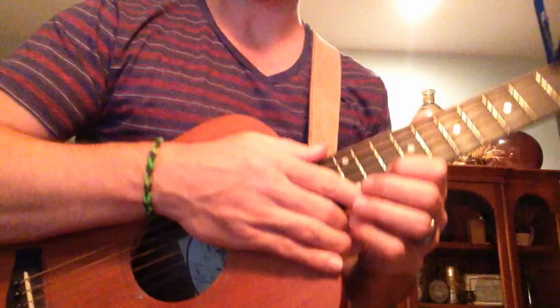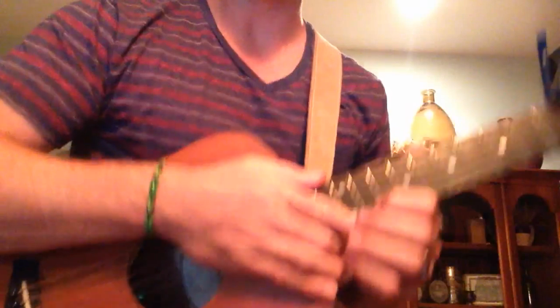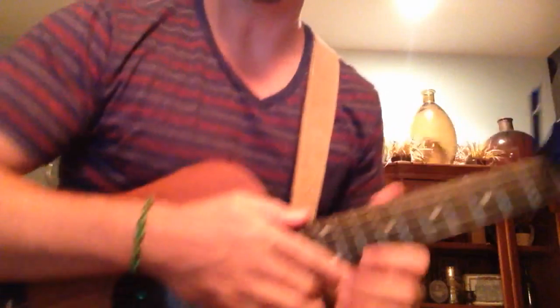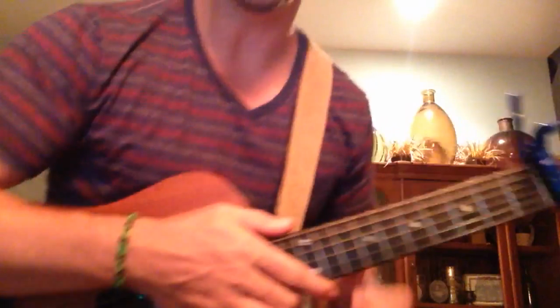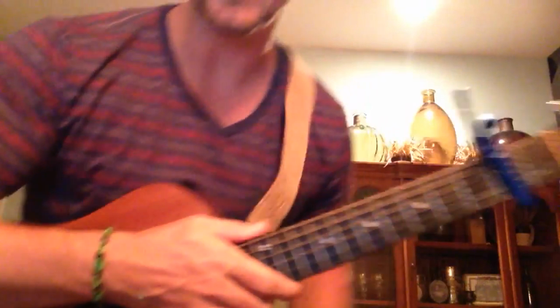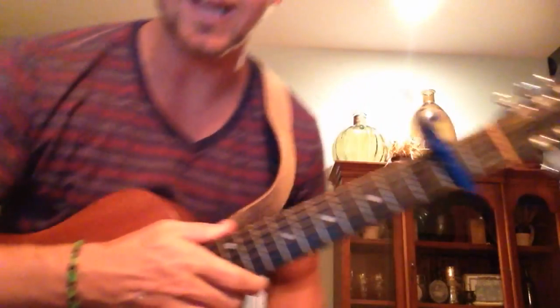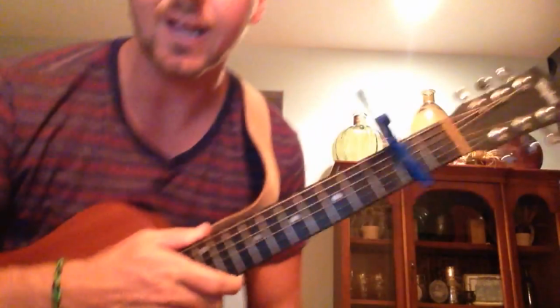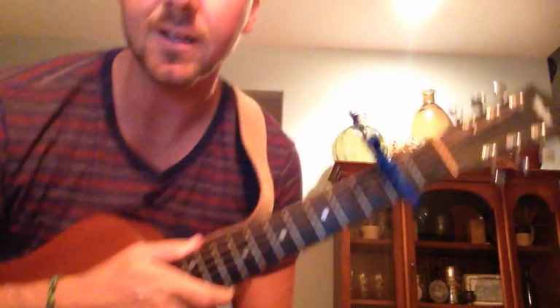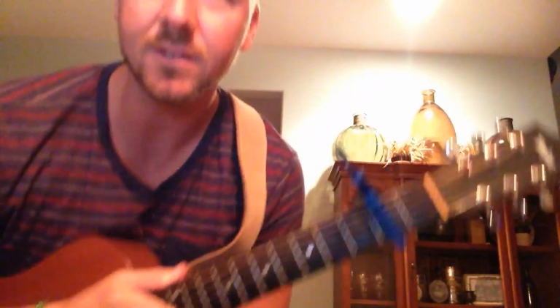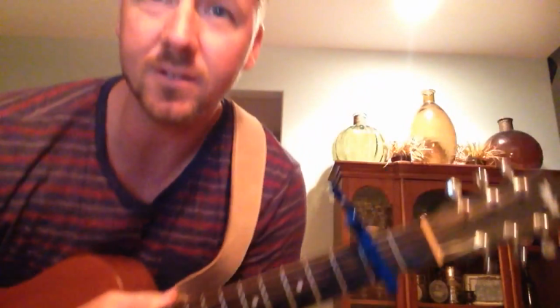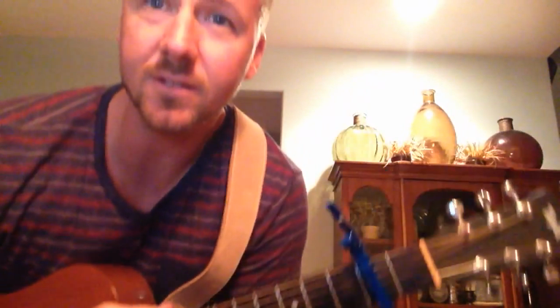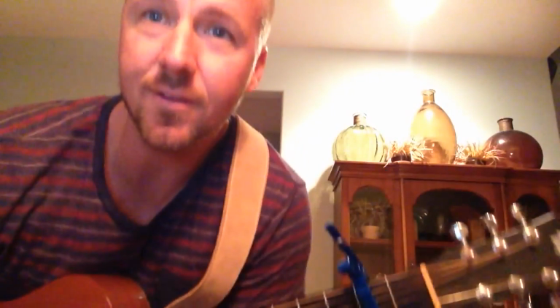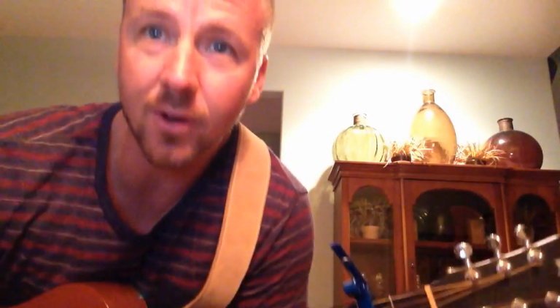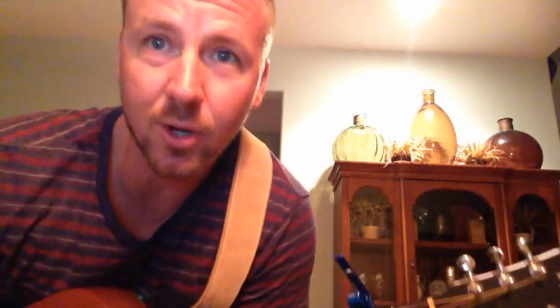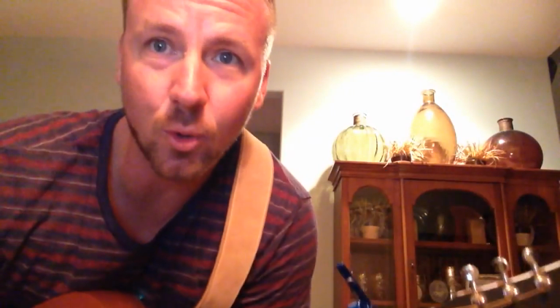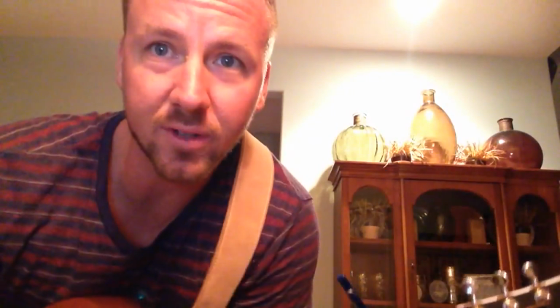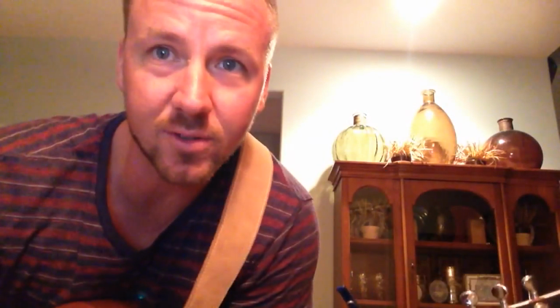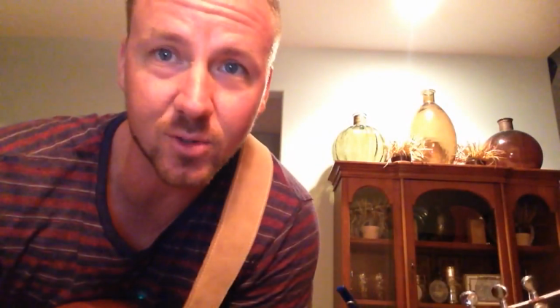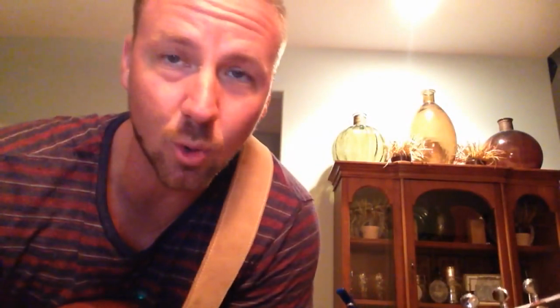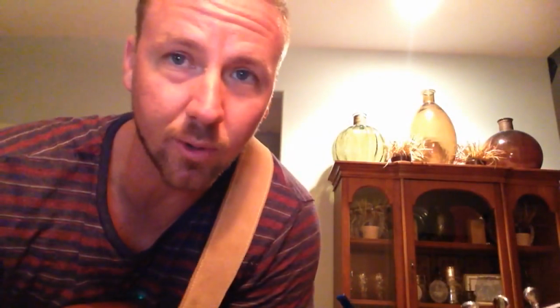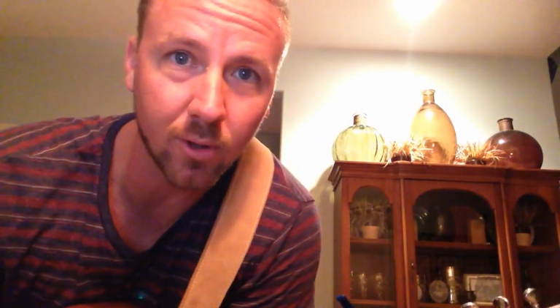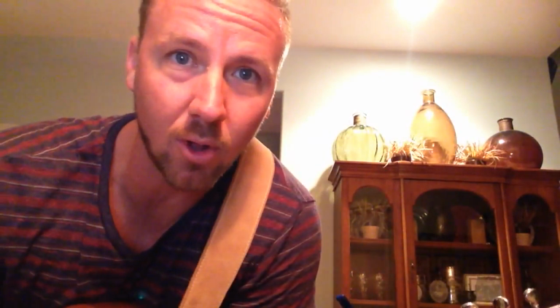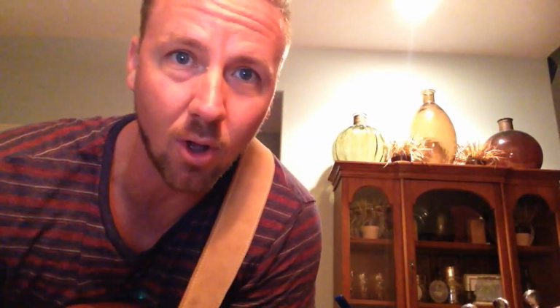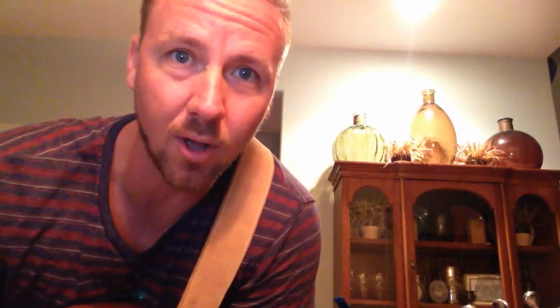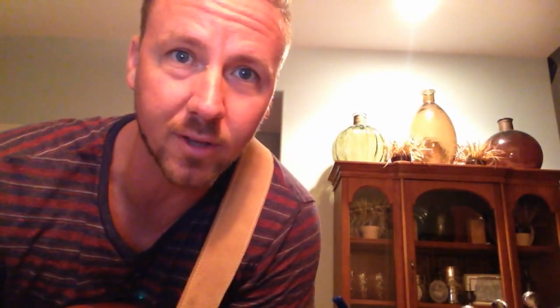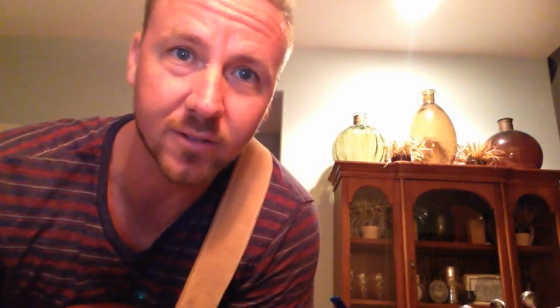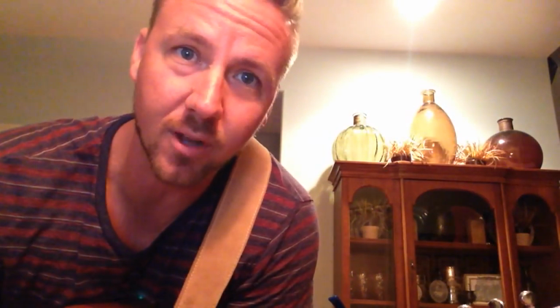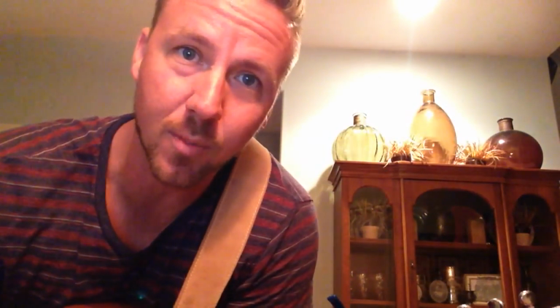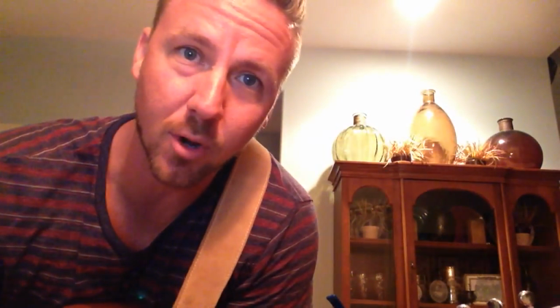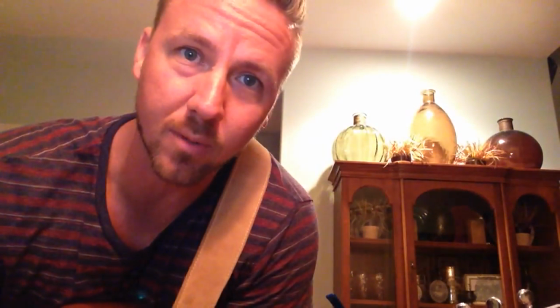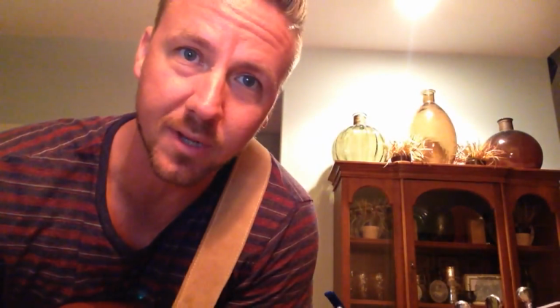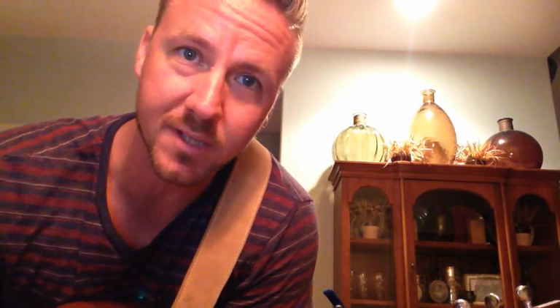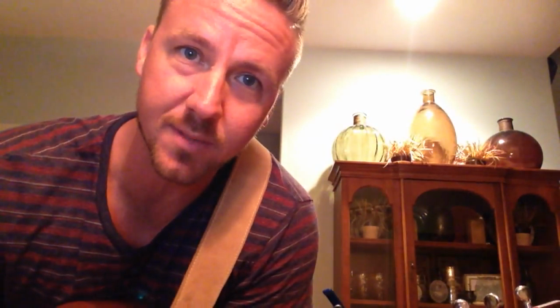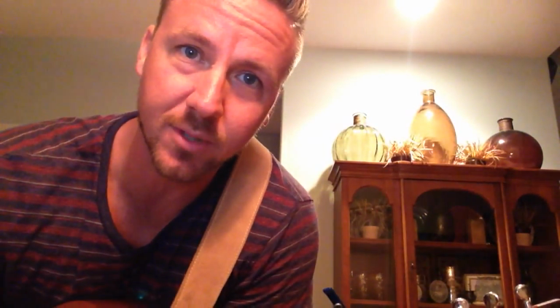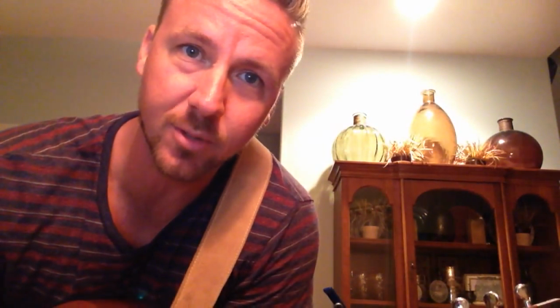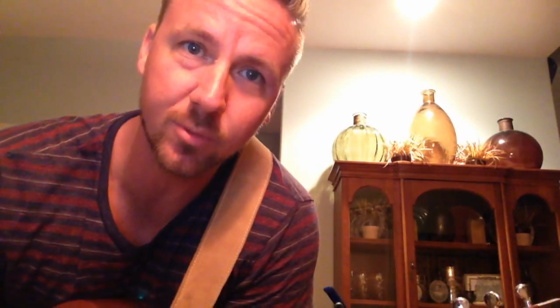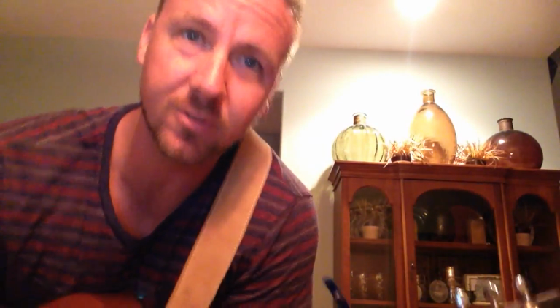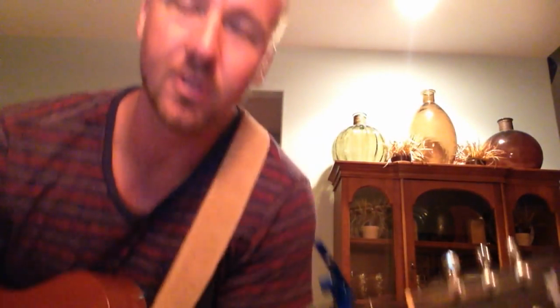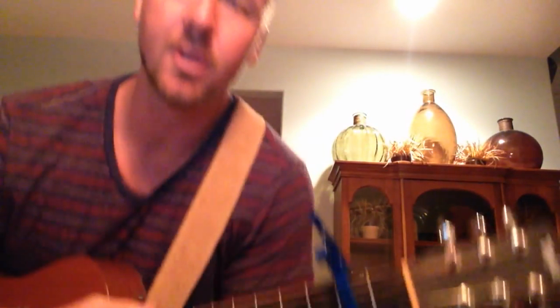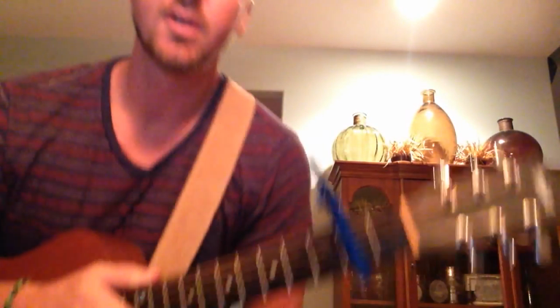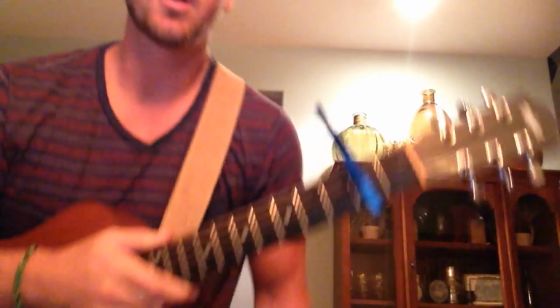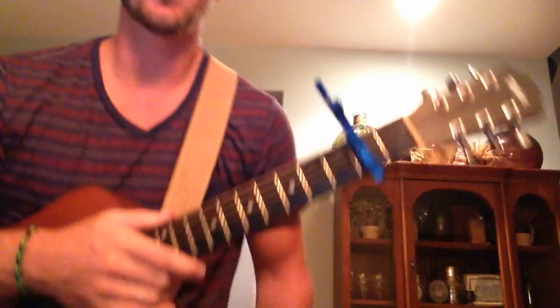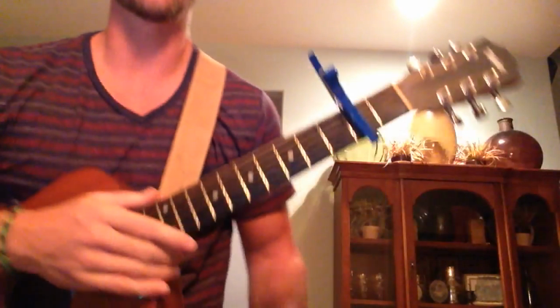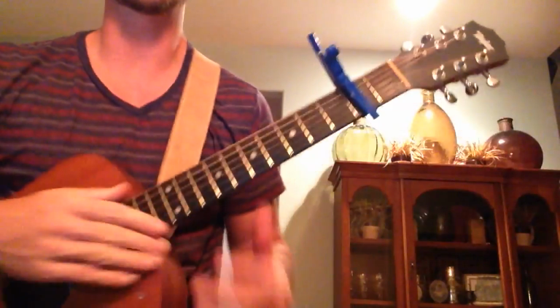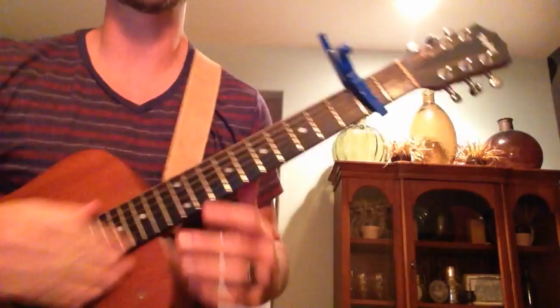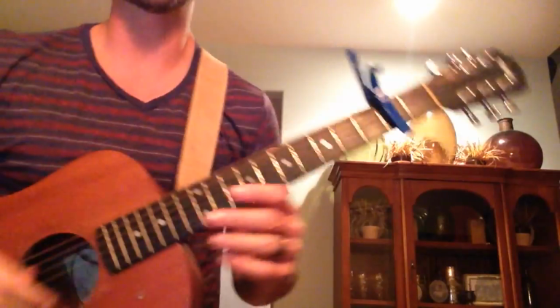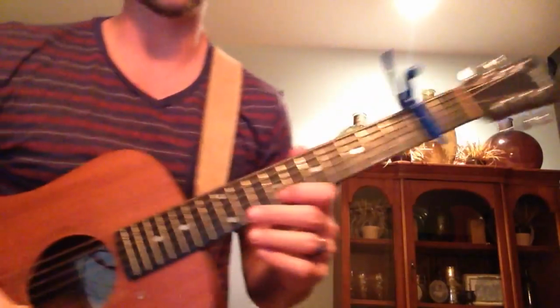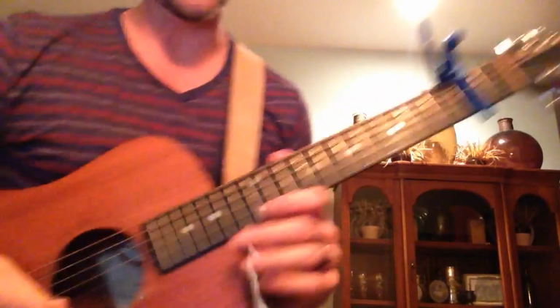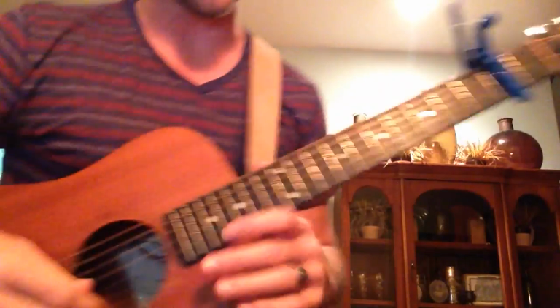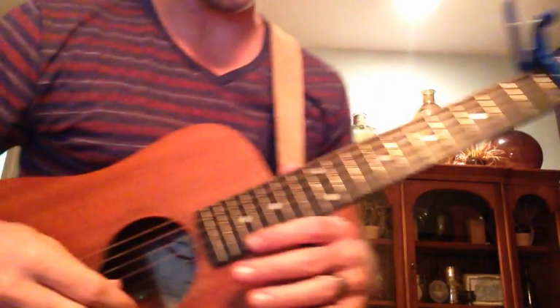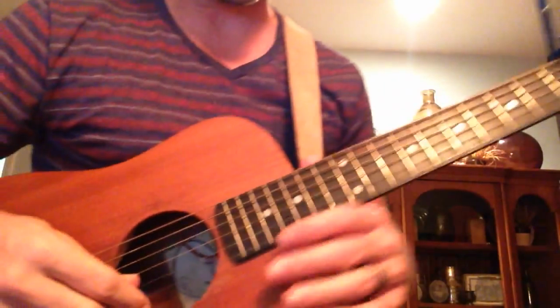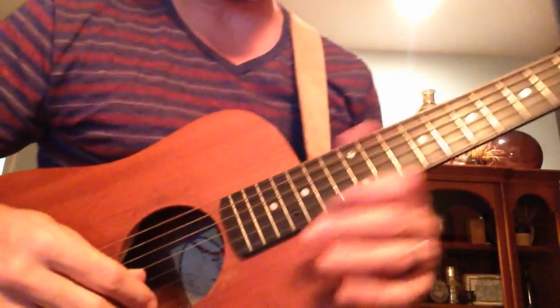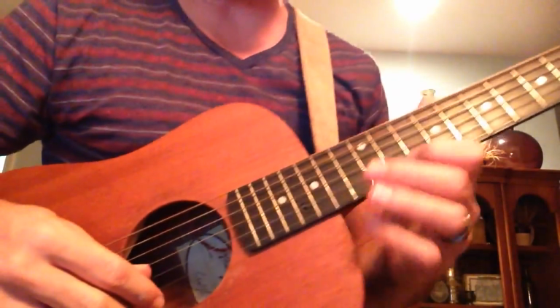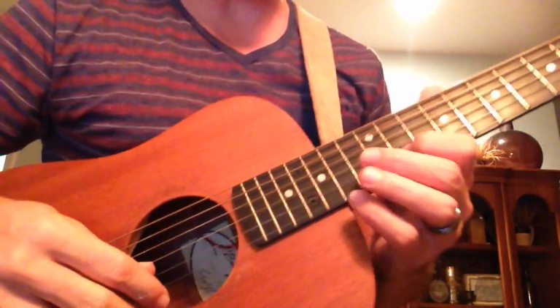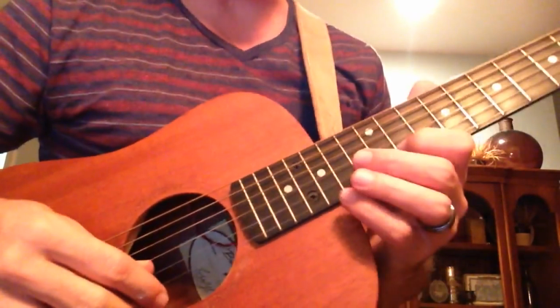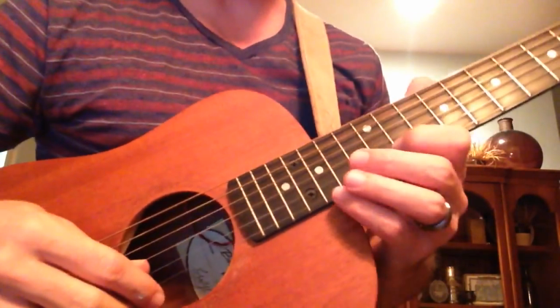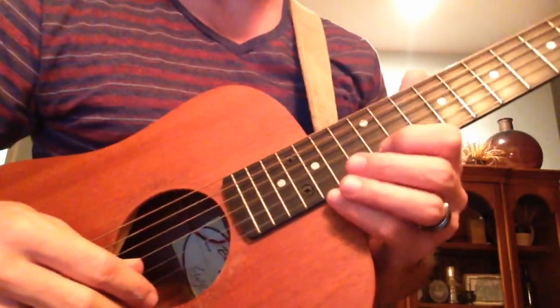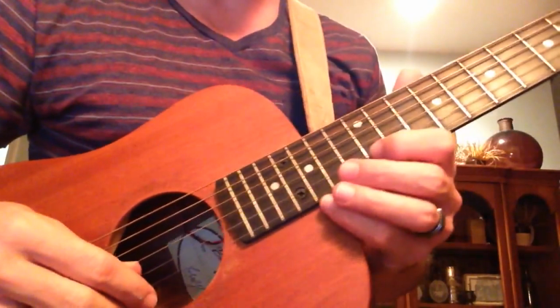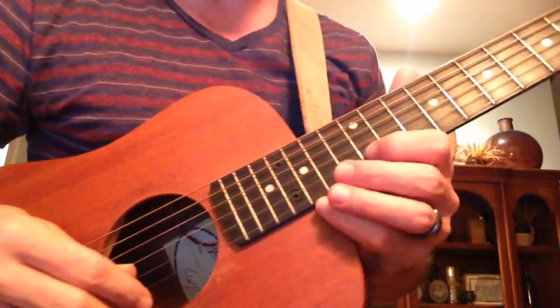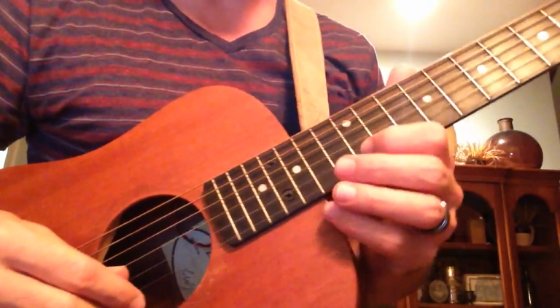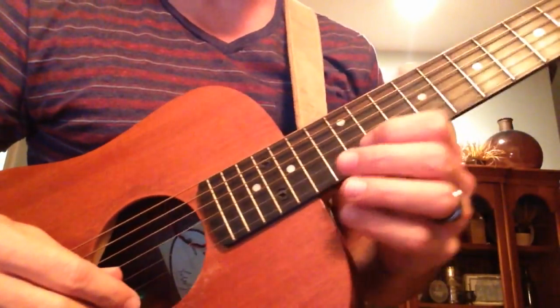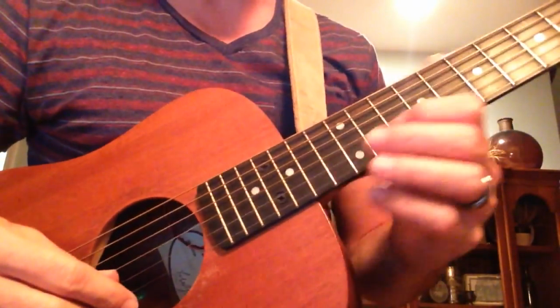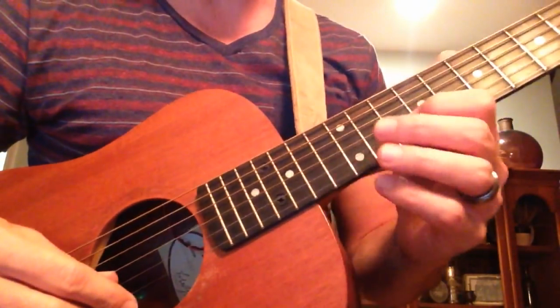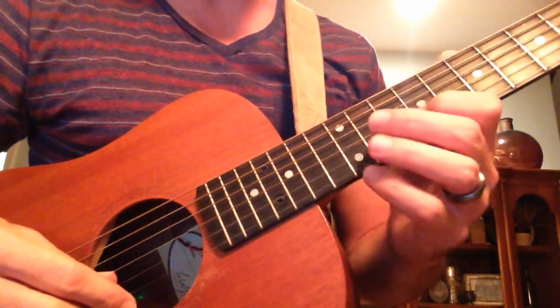Okay guys, this is a very quick tutorial on Set Apart by Tim Hughes. This is the electric riff that comes in on the choruses.